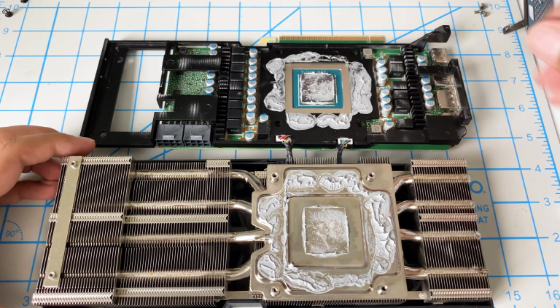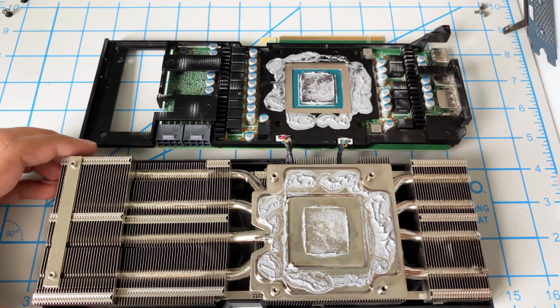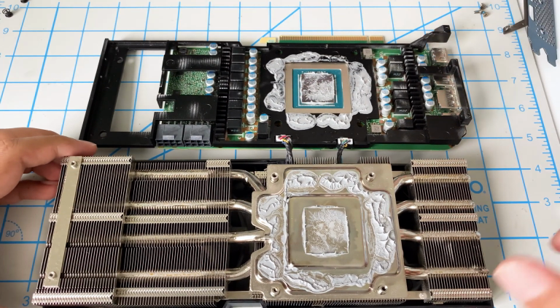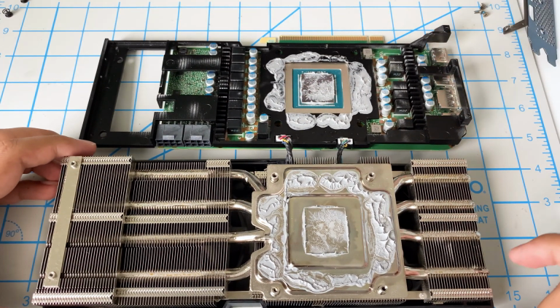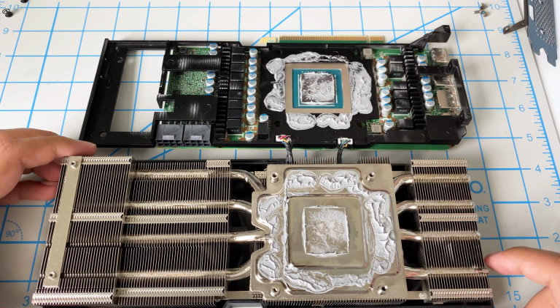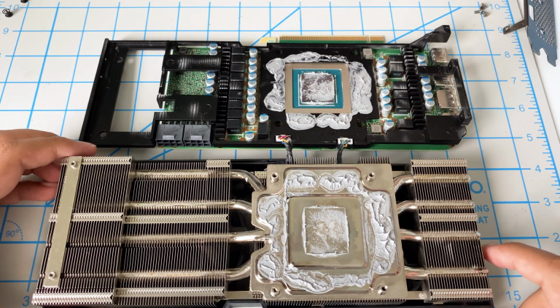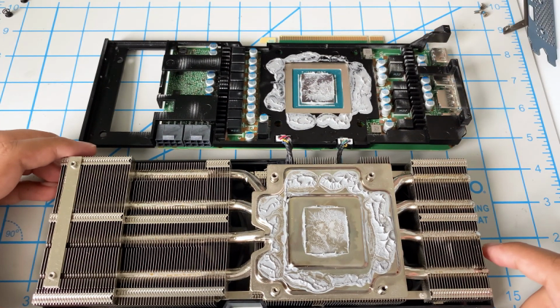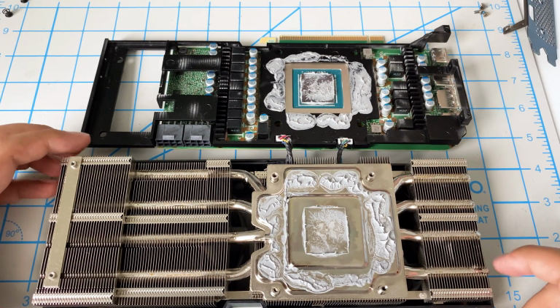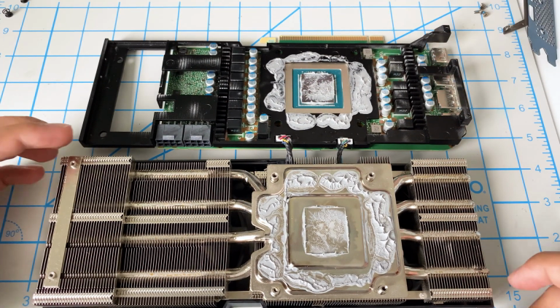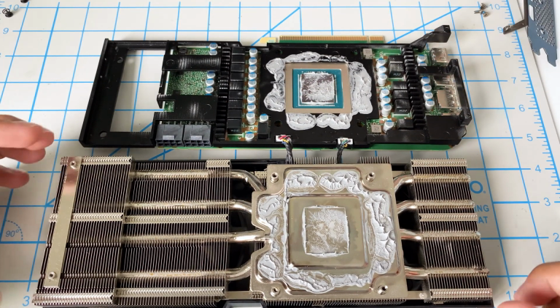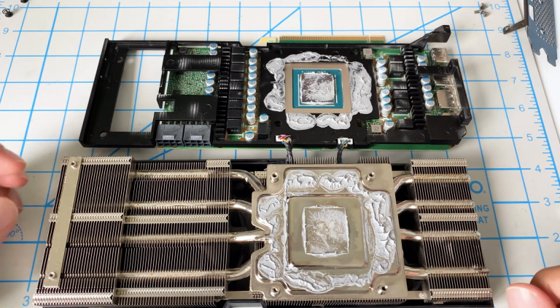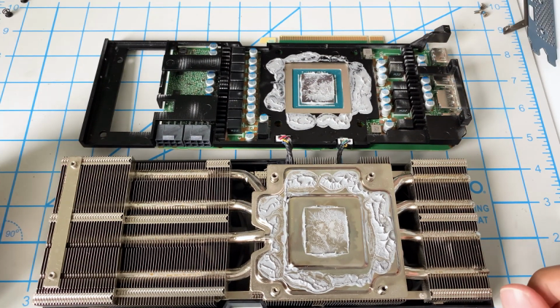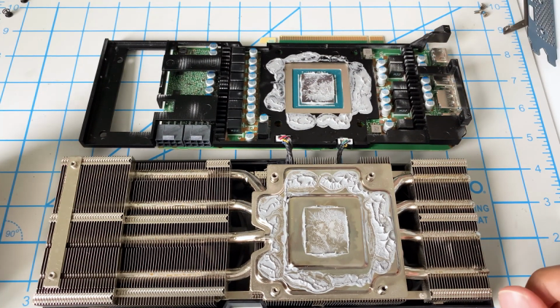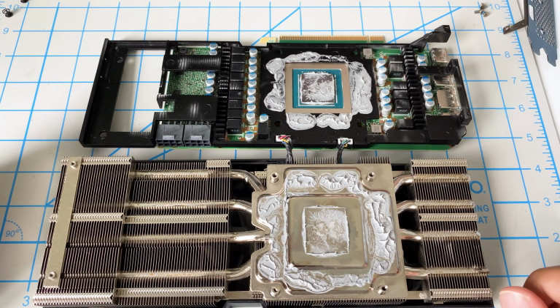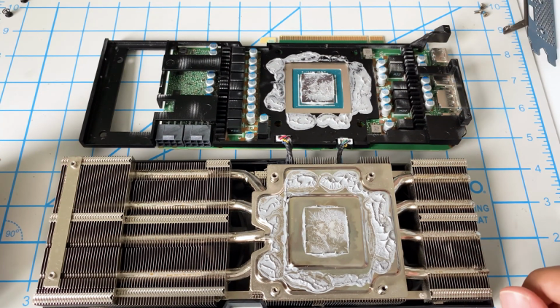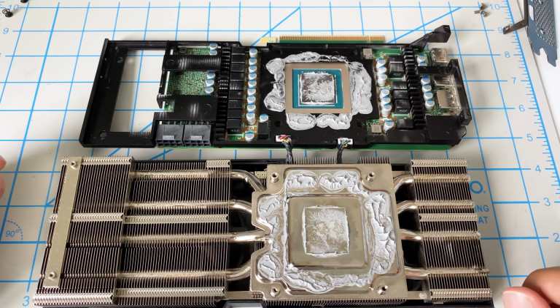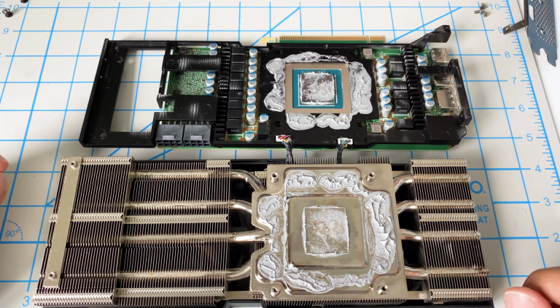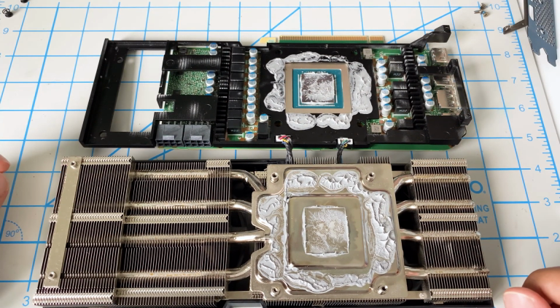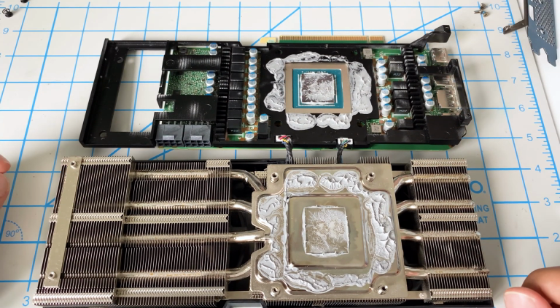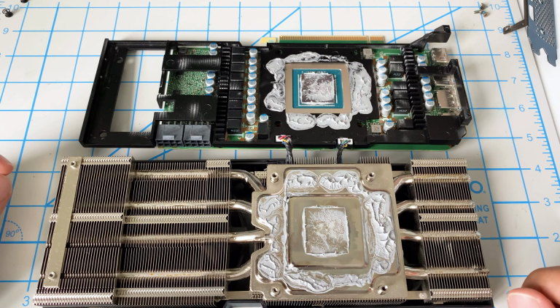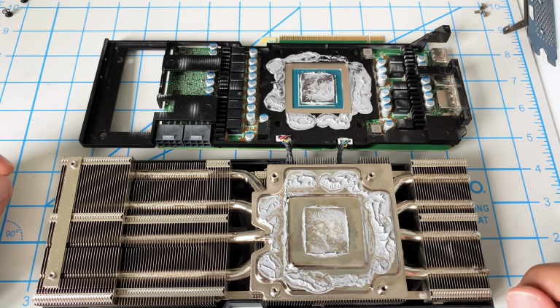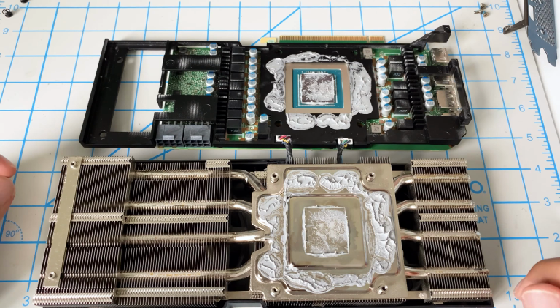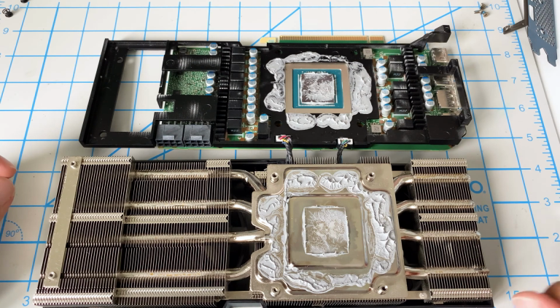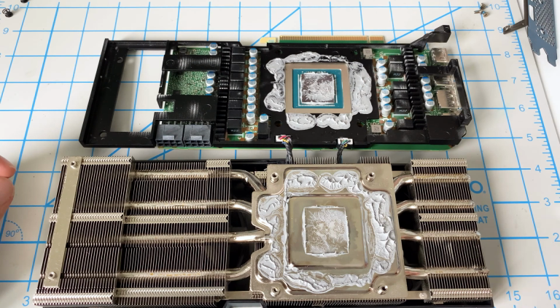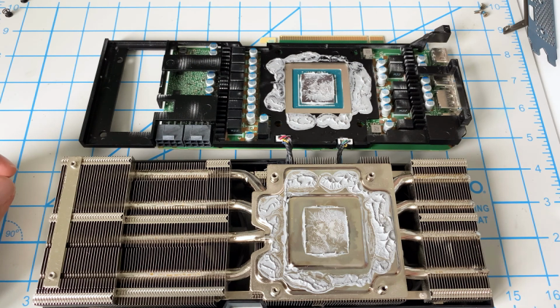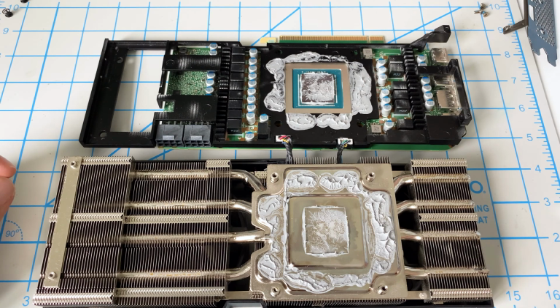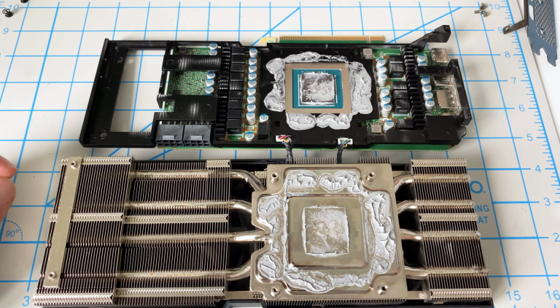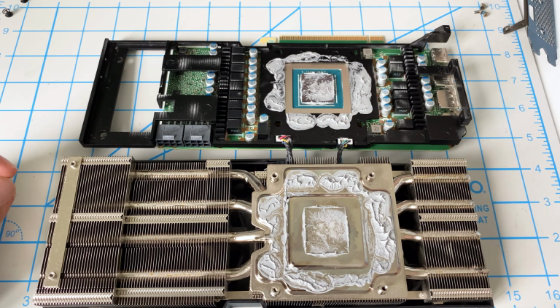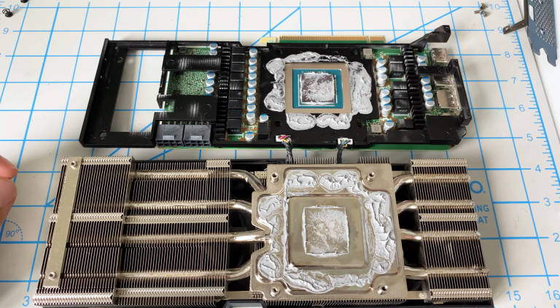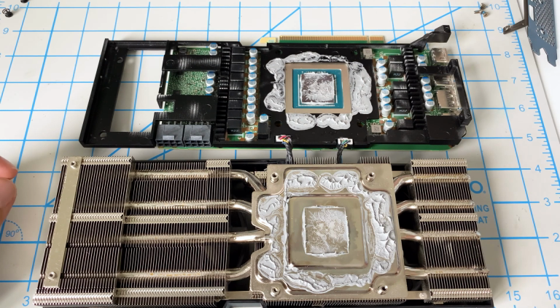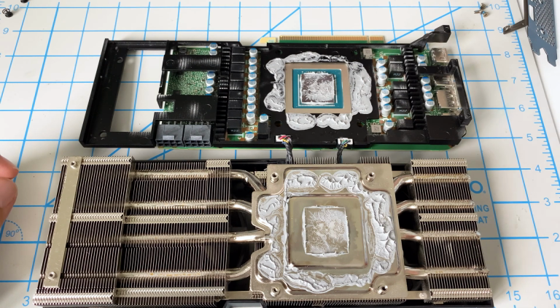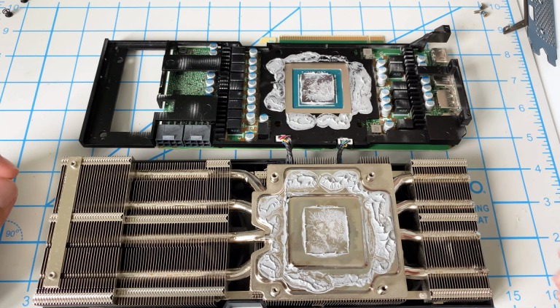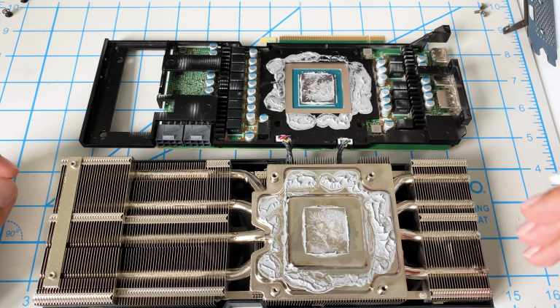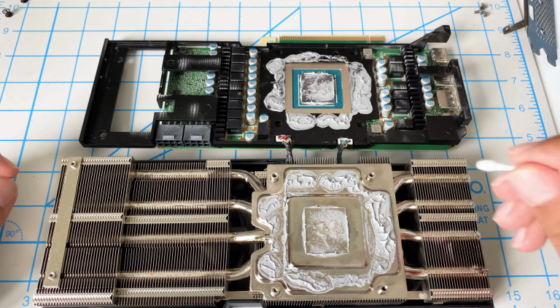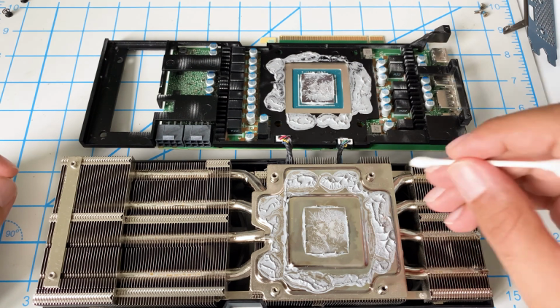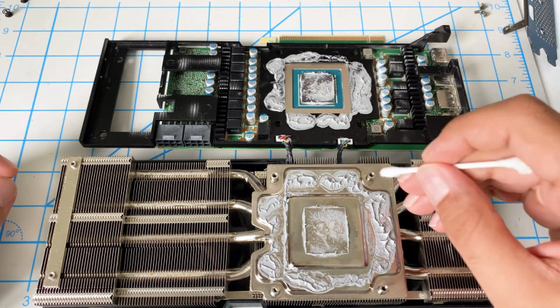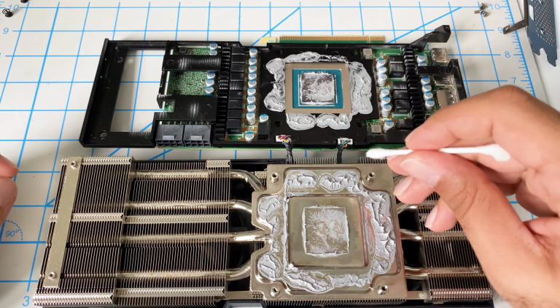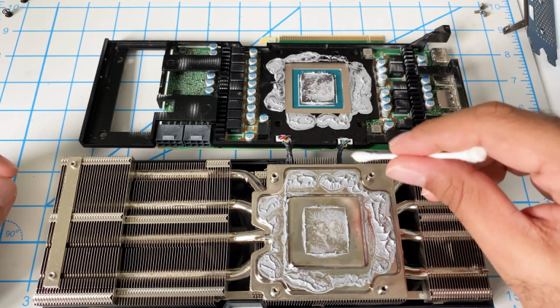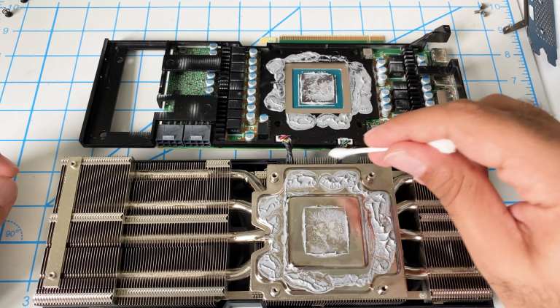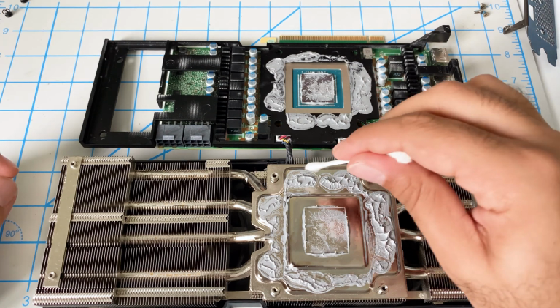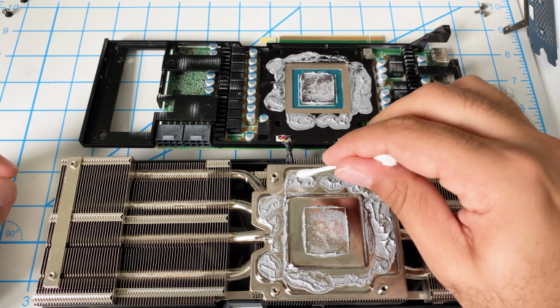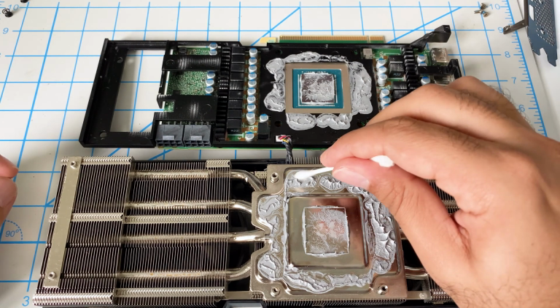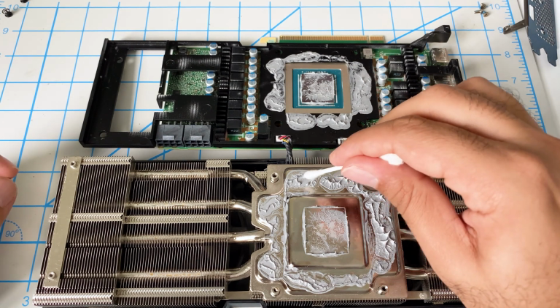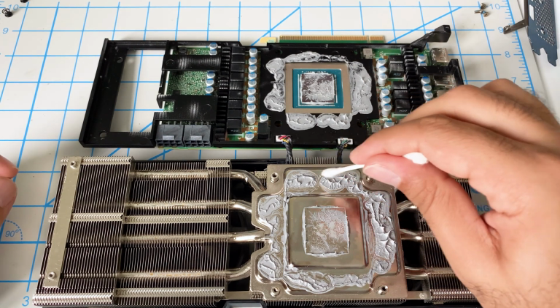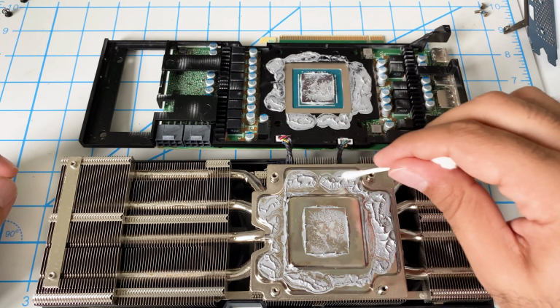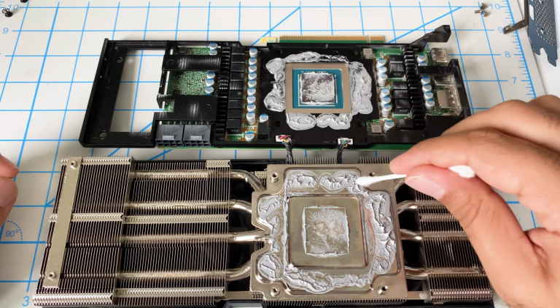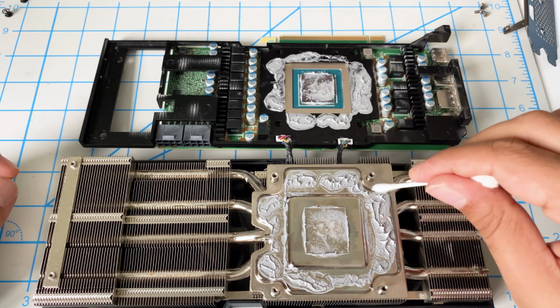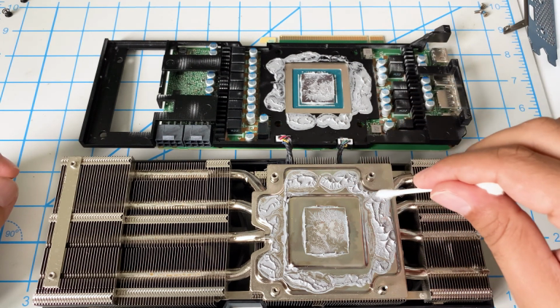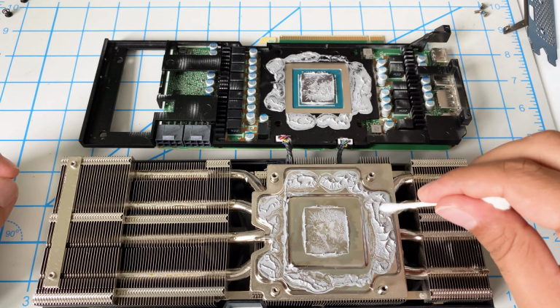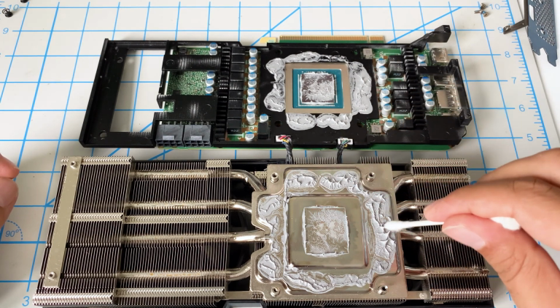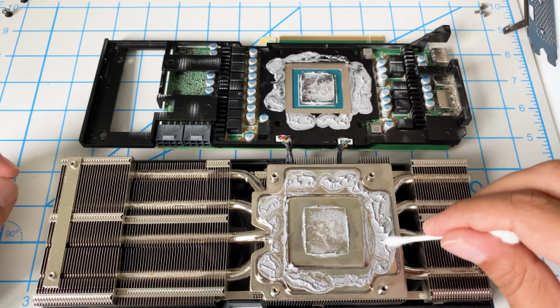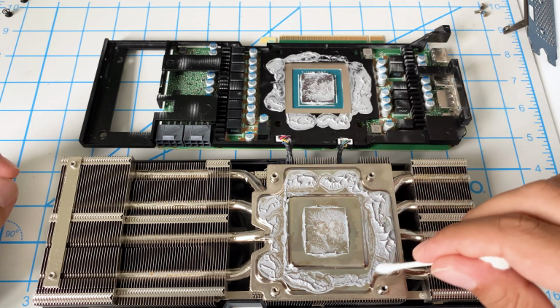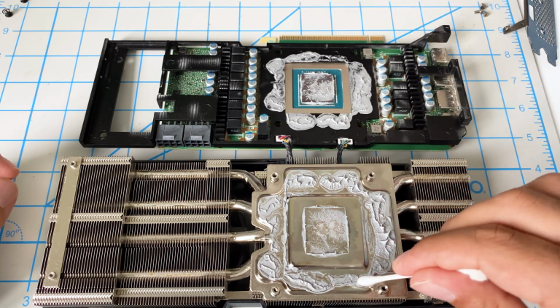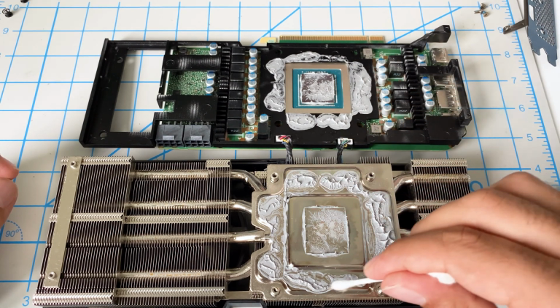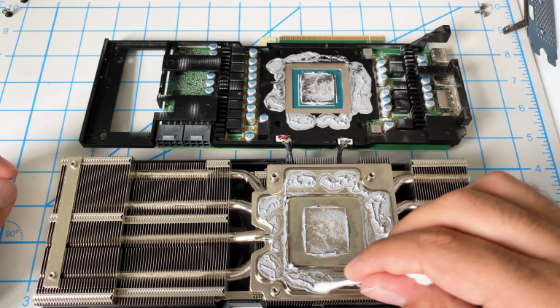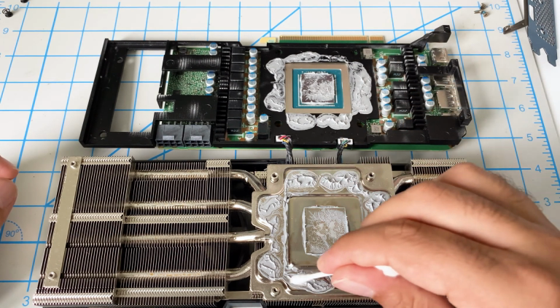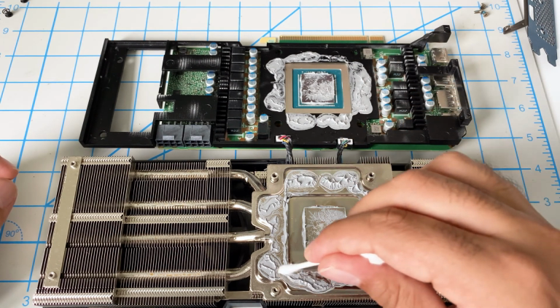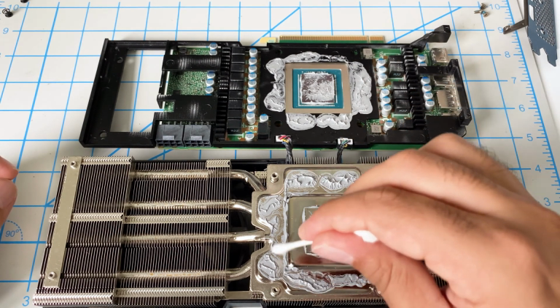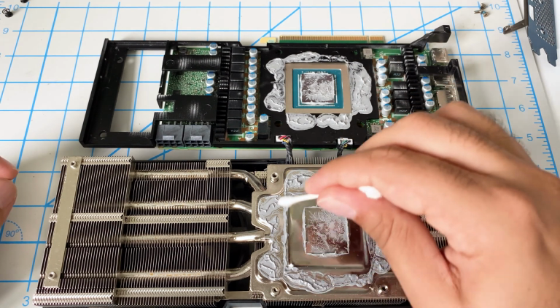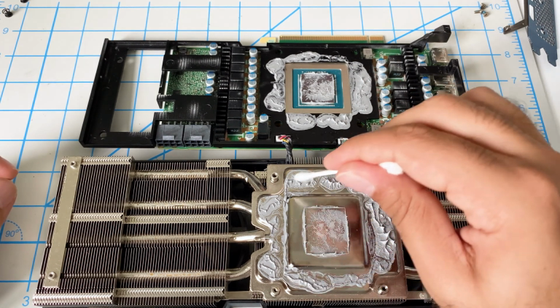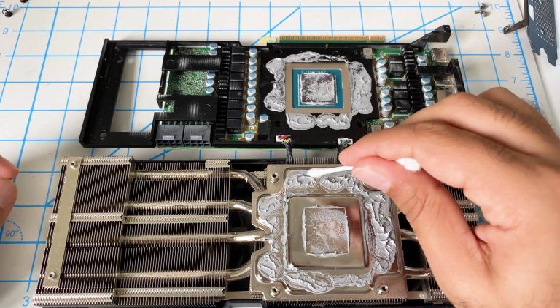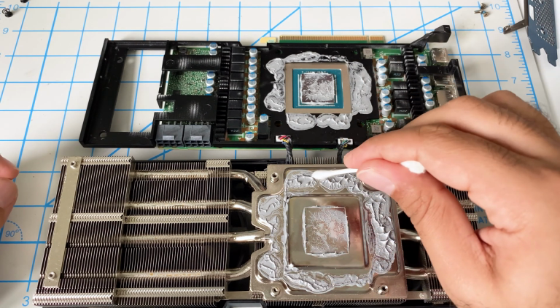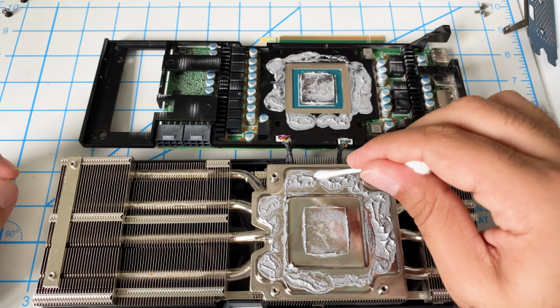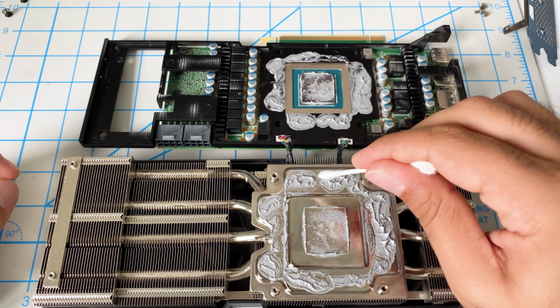There we go. So now what I want to do is replace all this thermal paste here with the thermal pads.